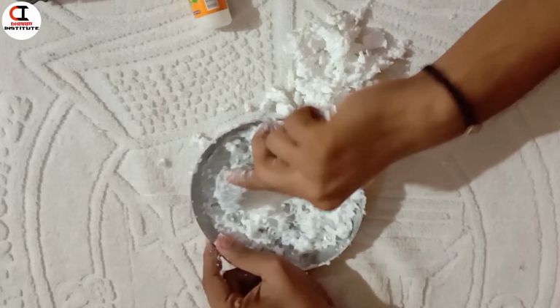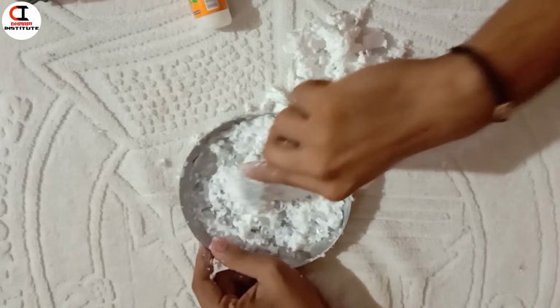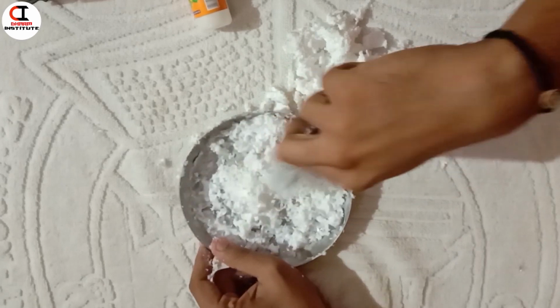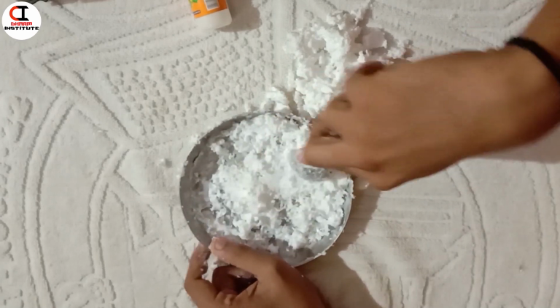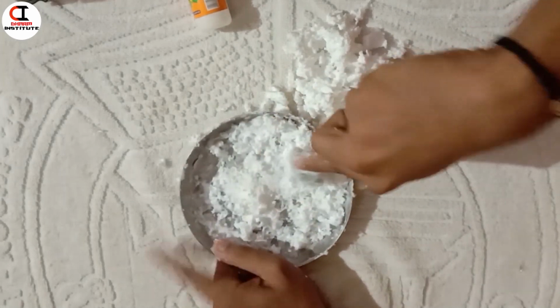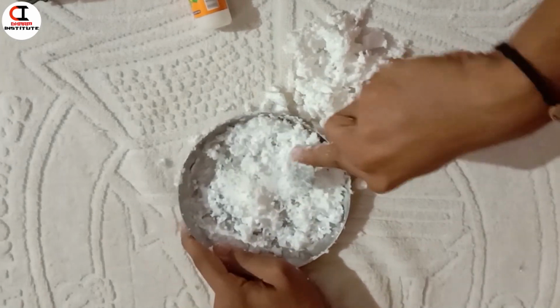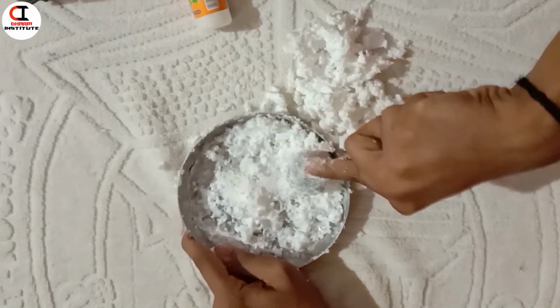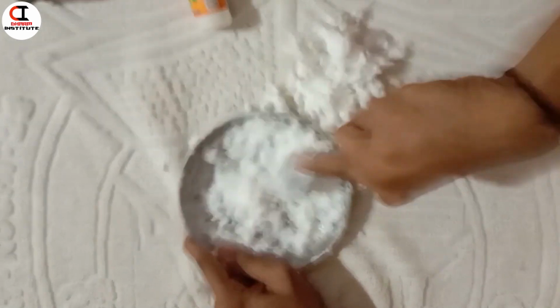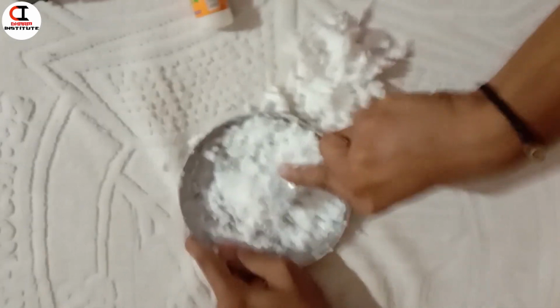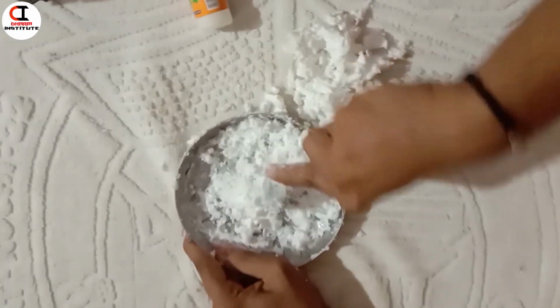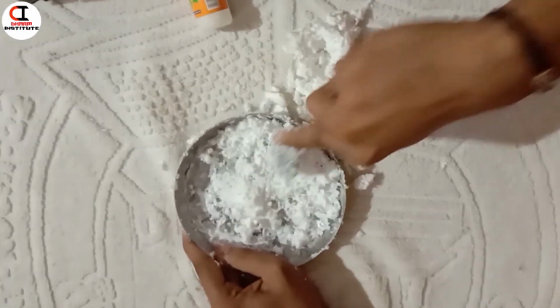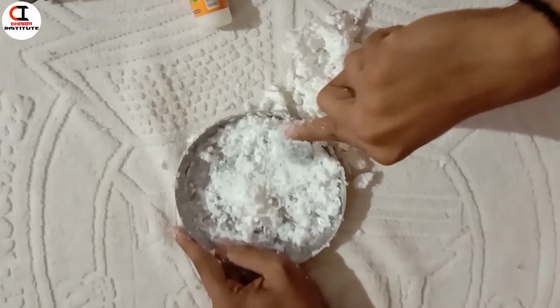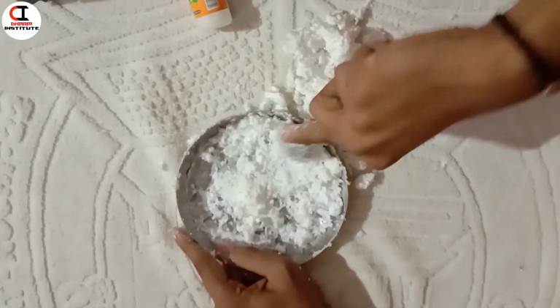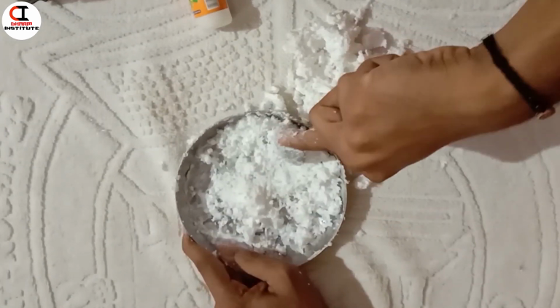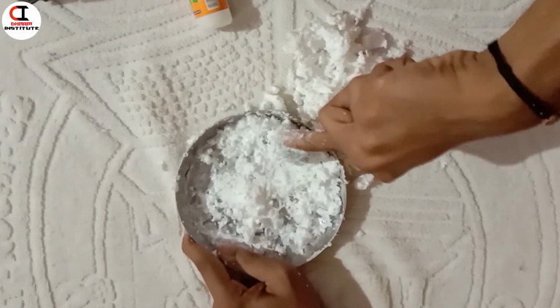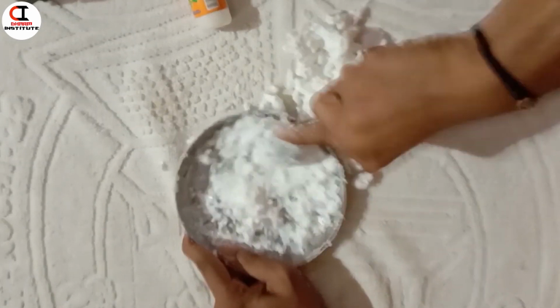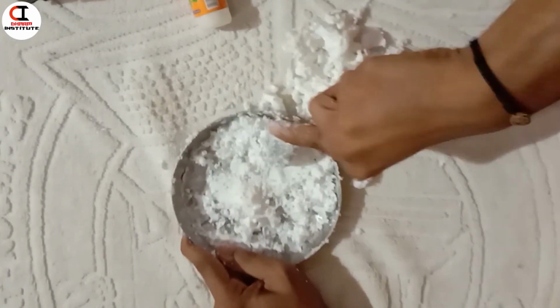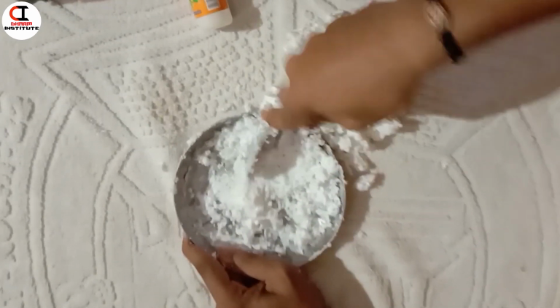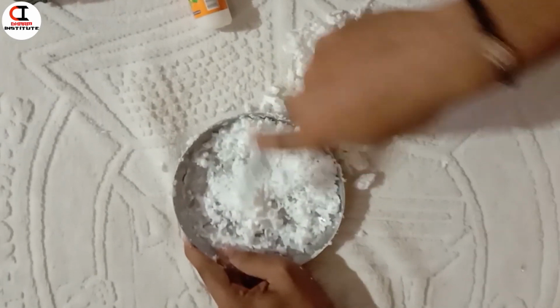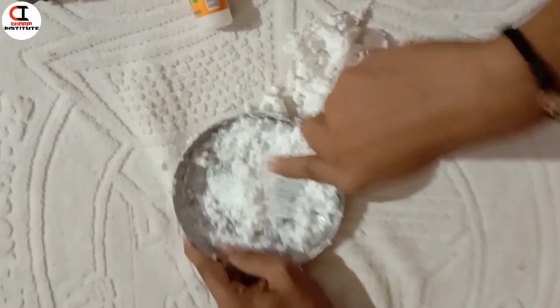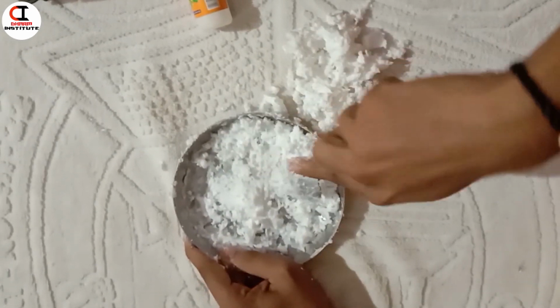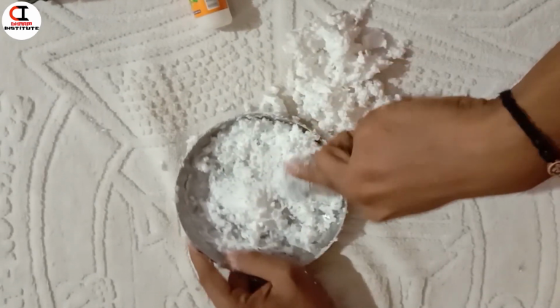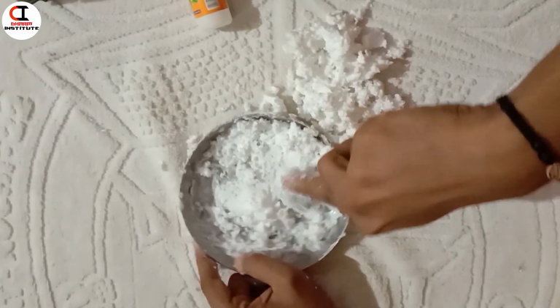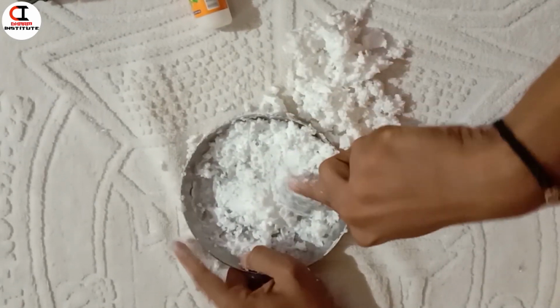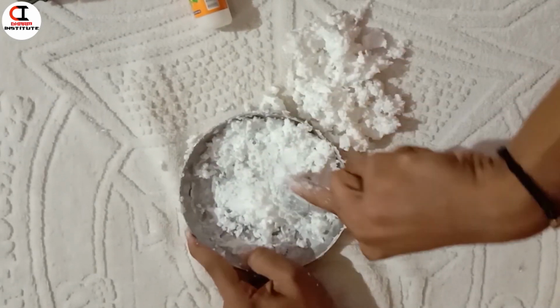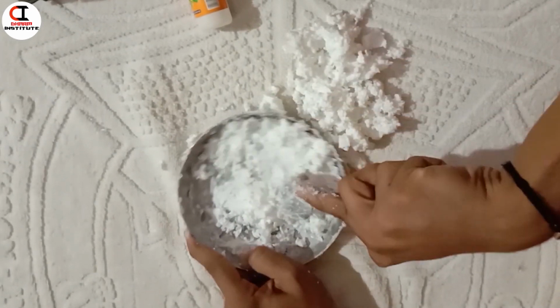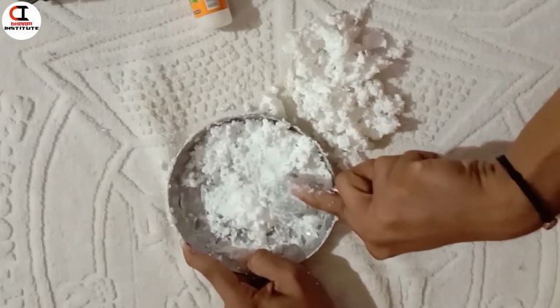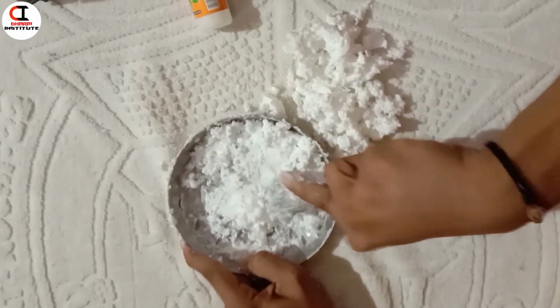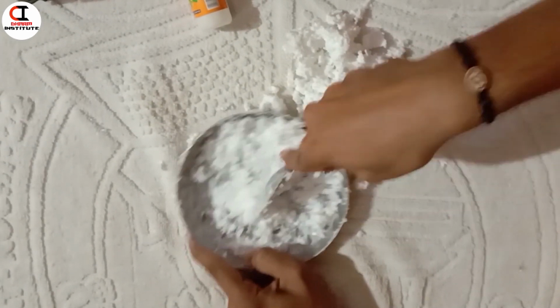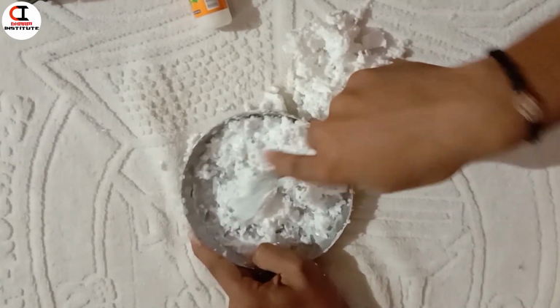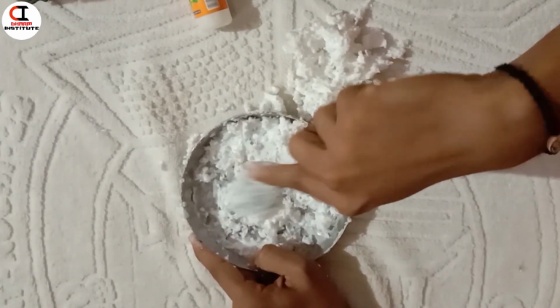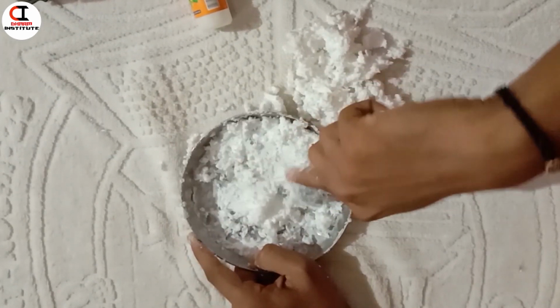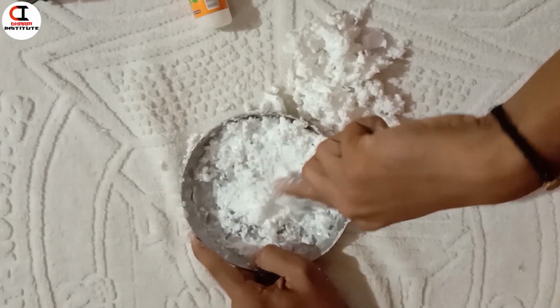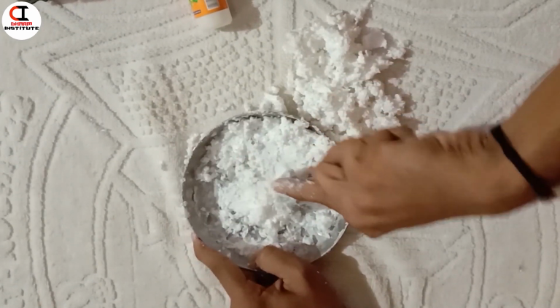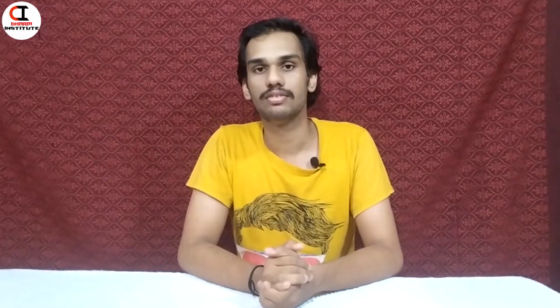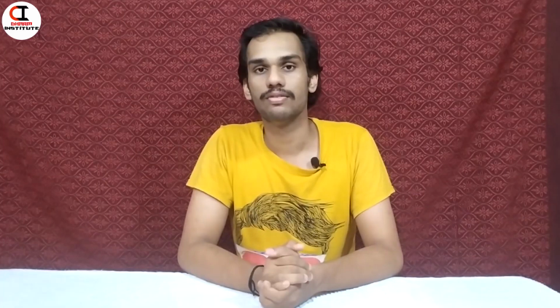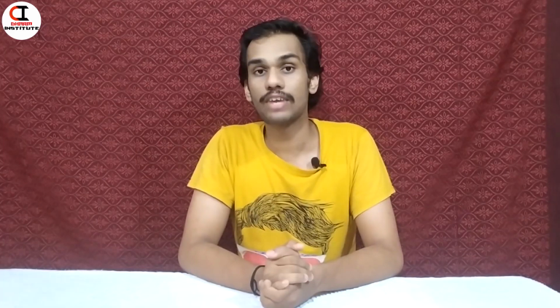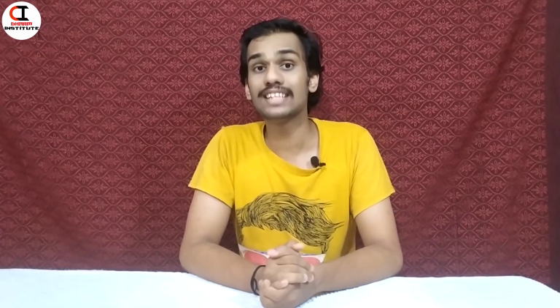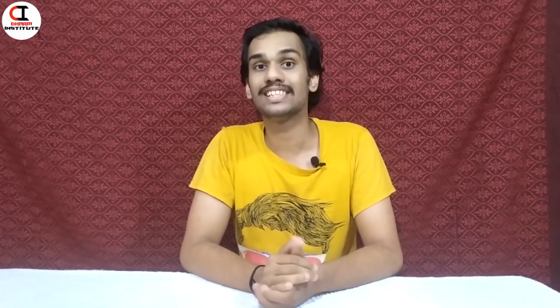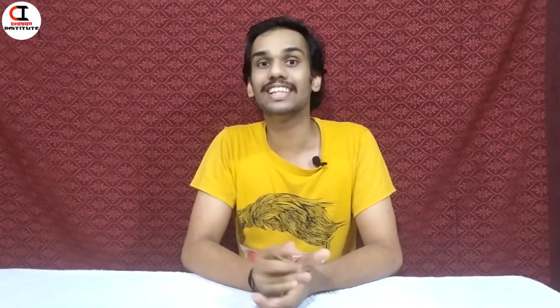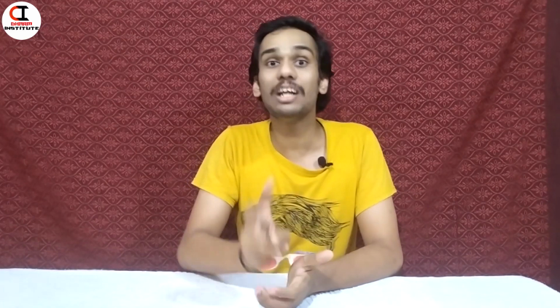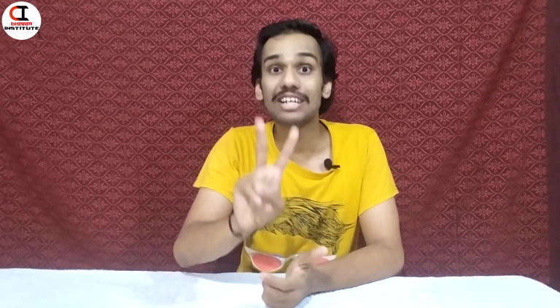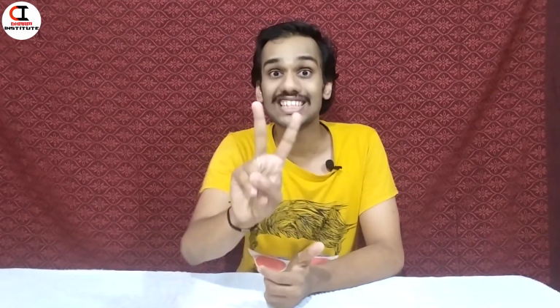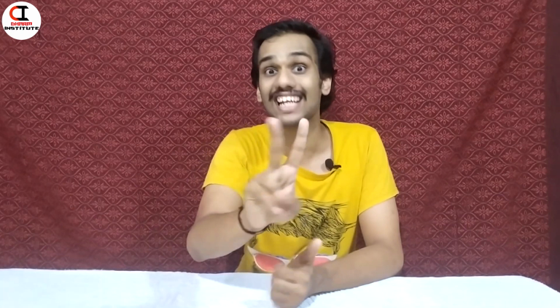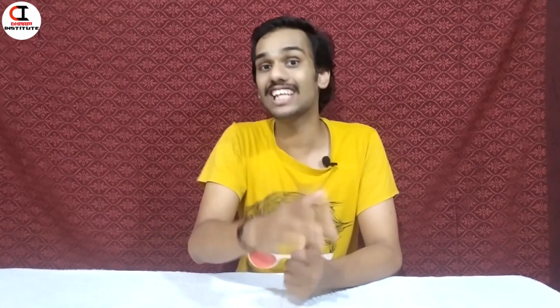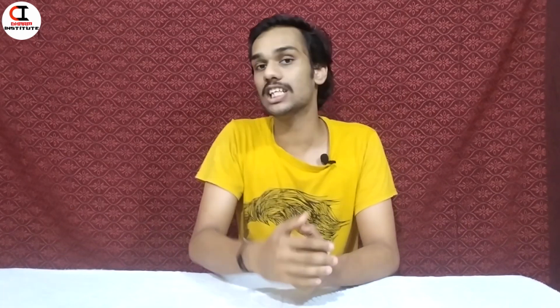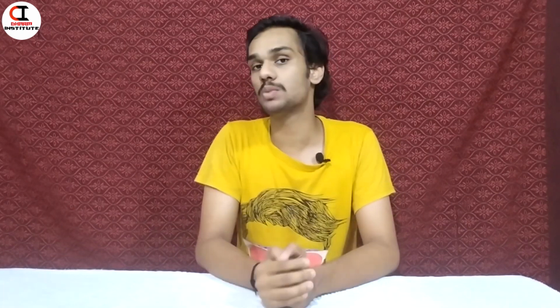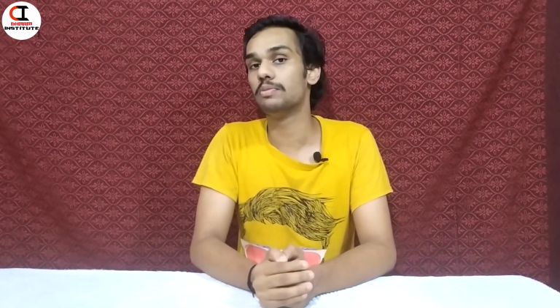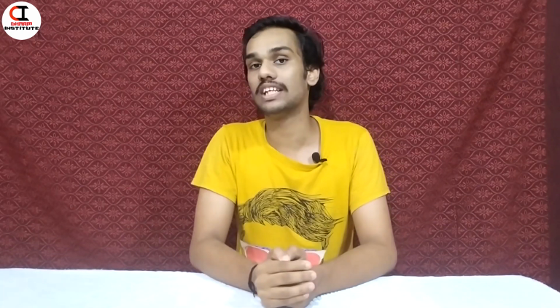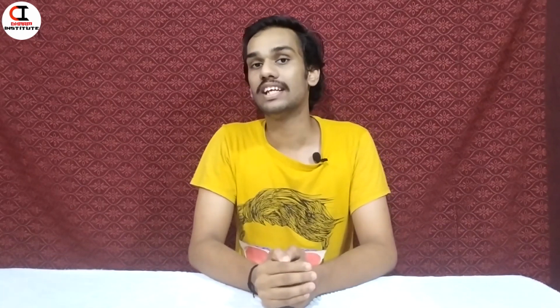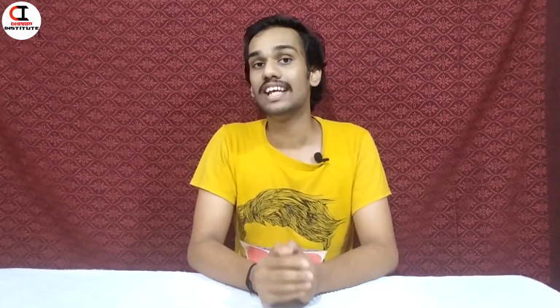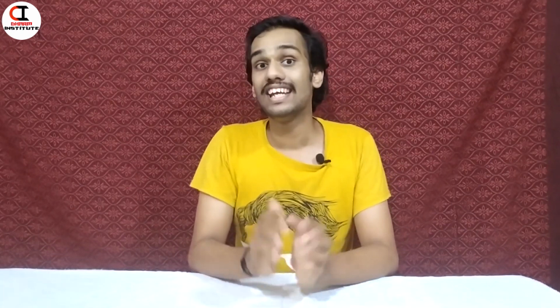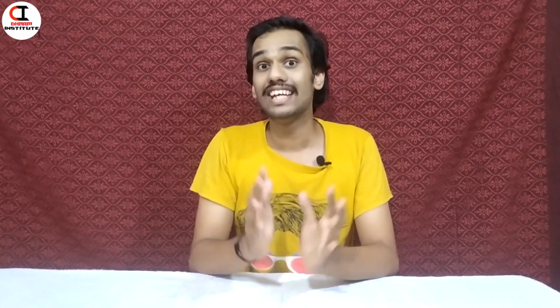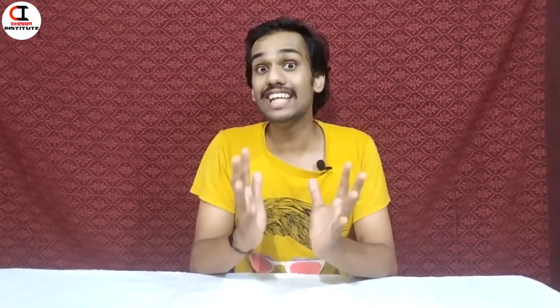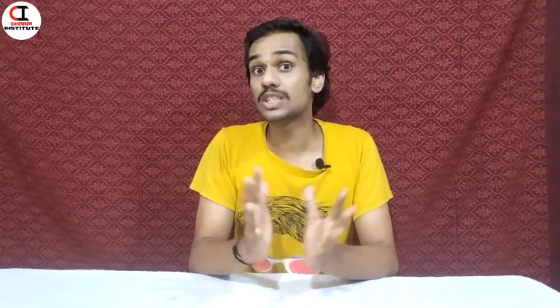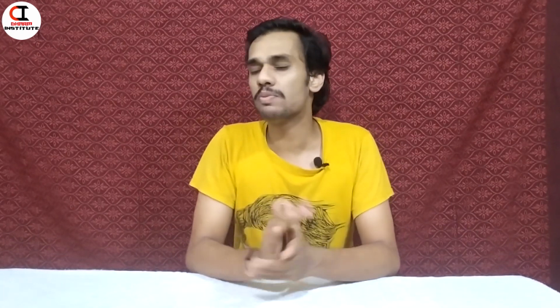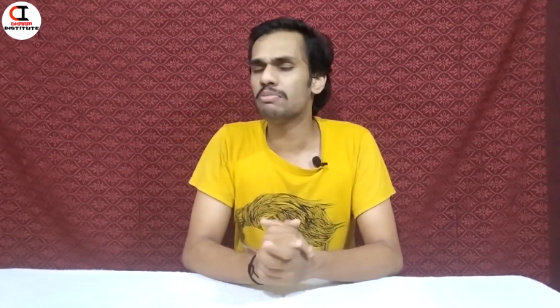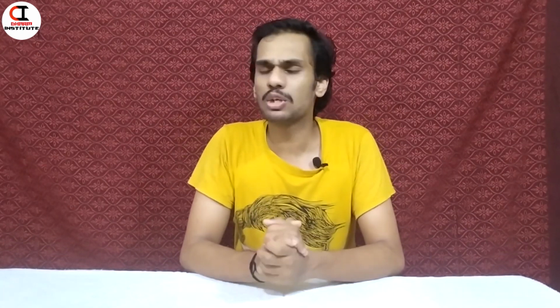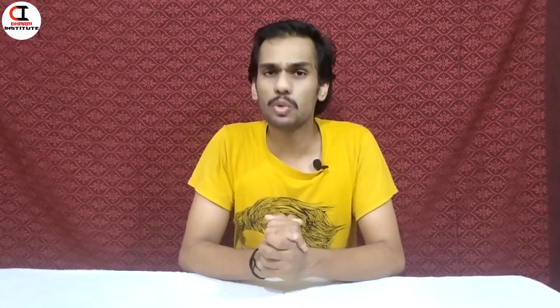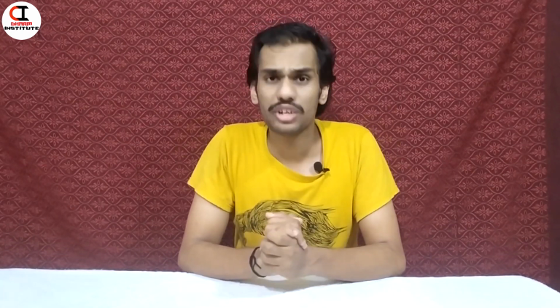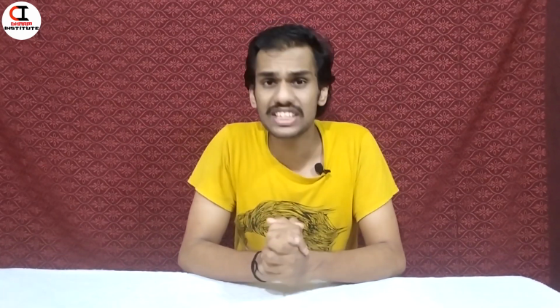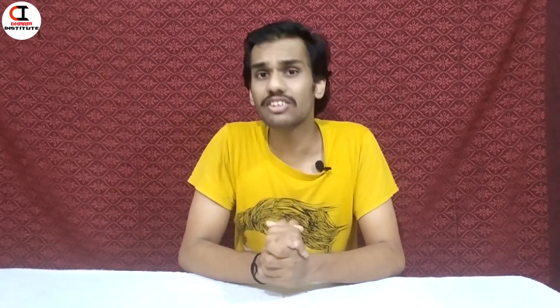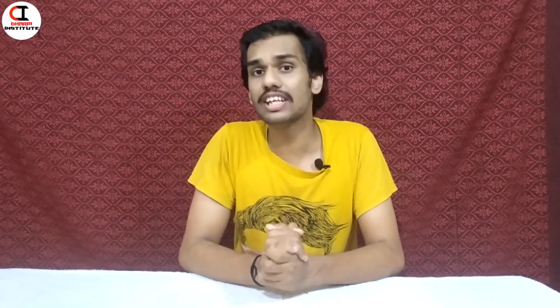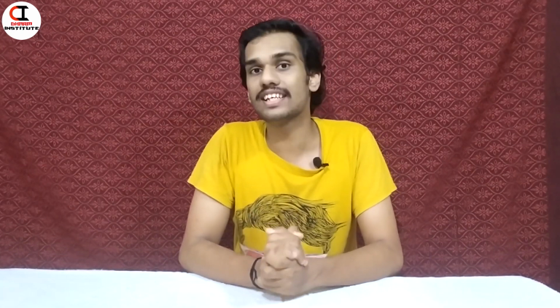This is our second experiment. This experiment is also interesting.